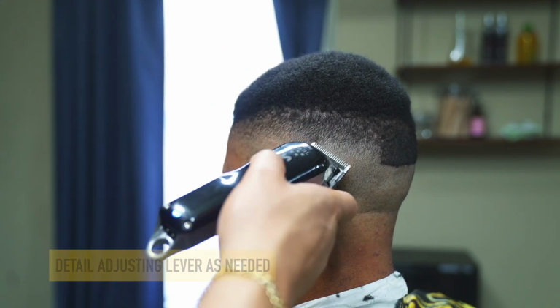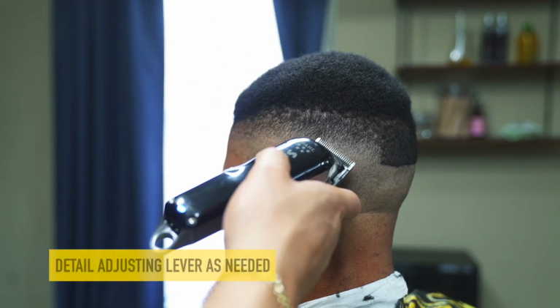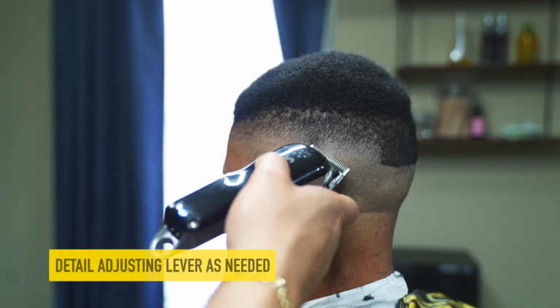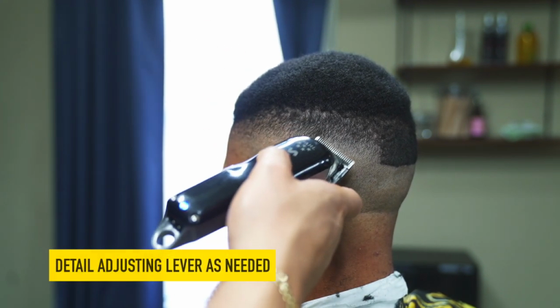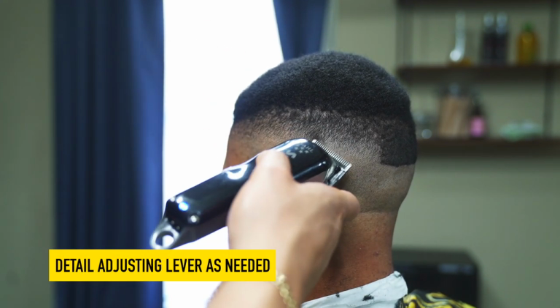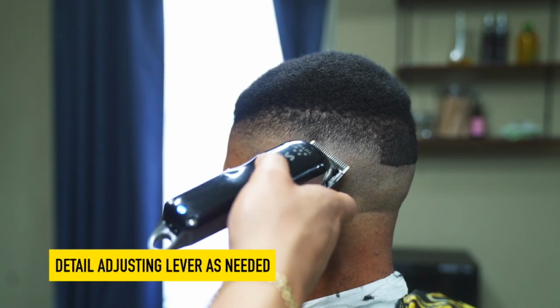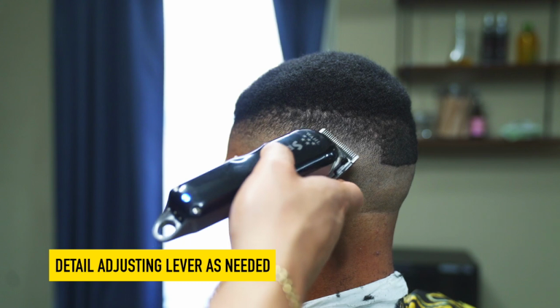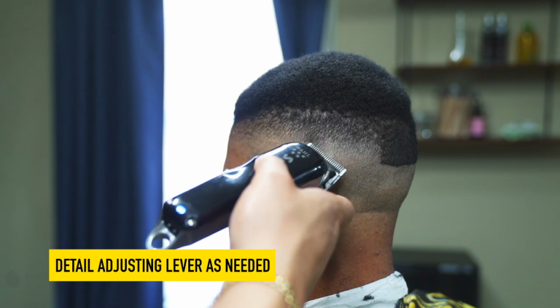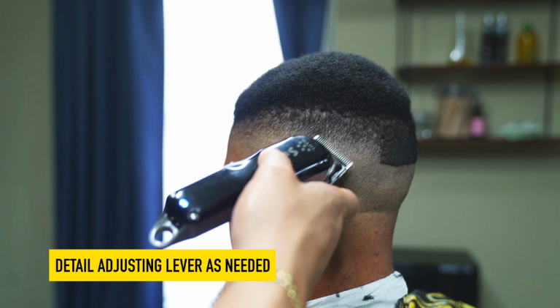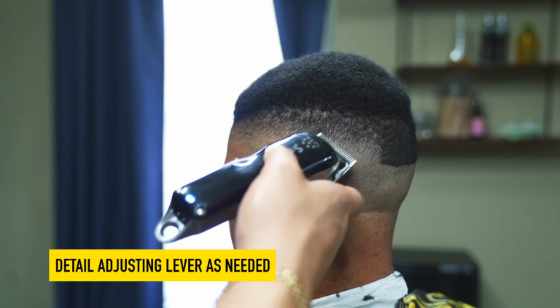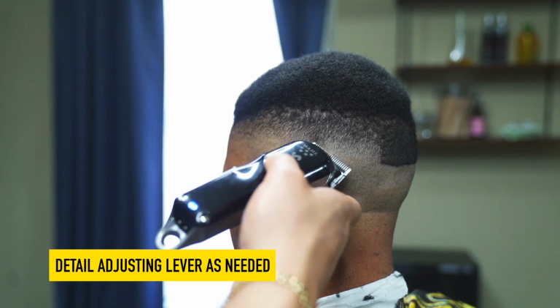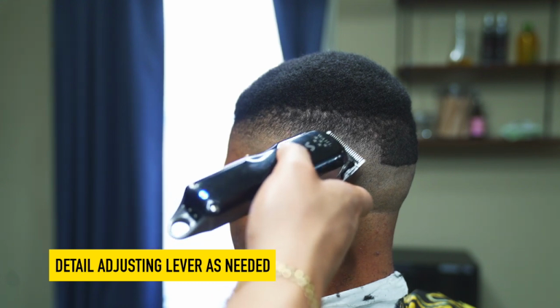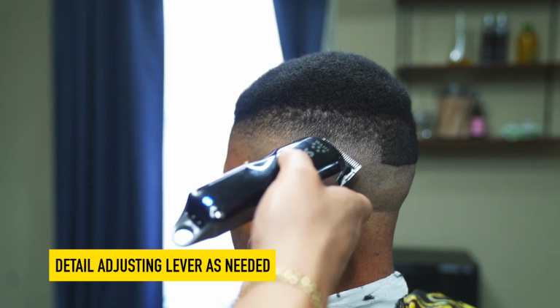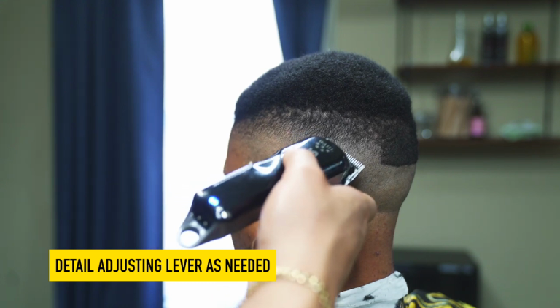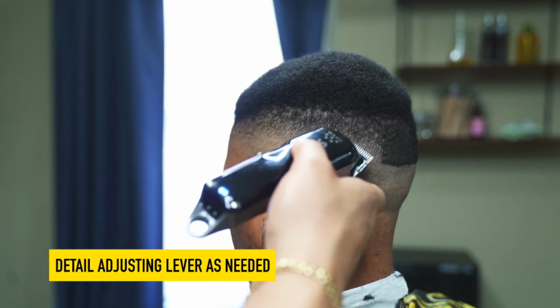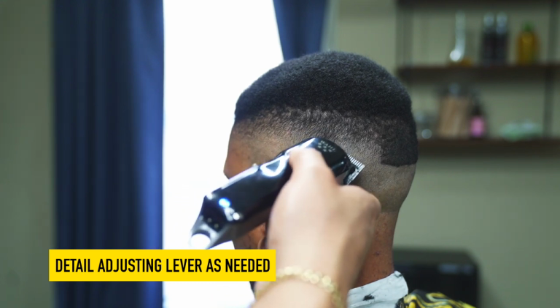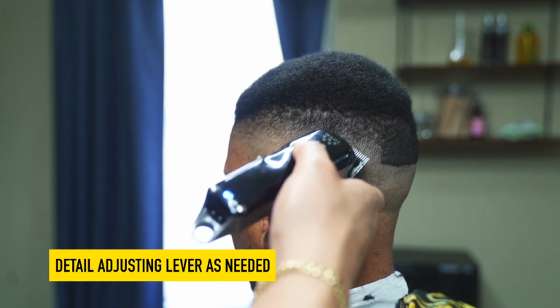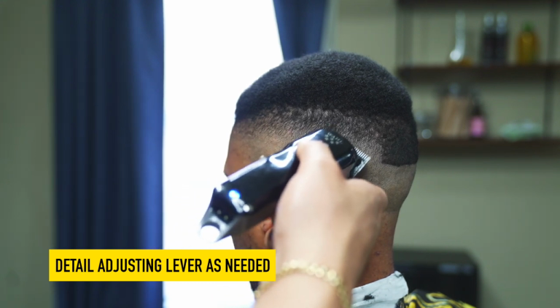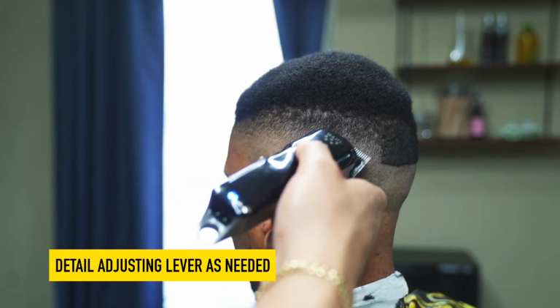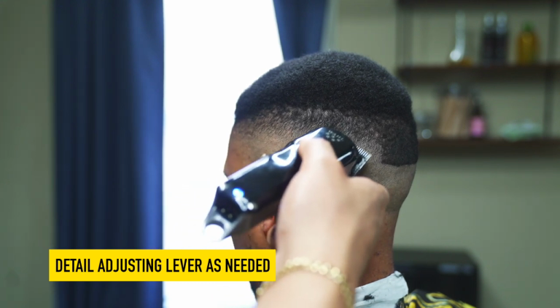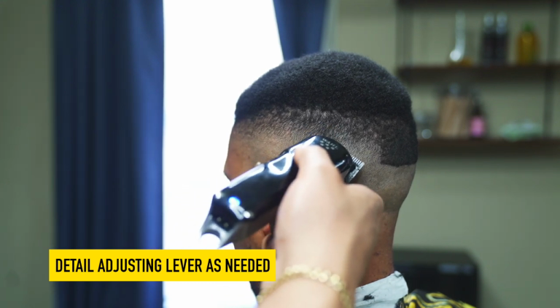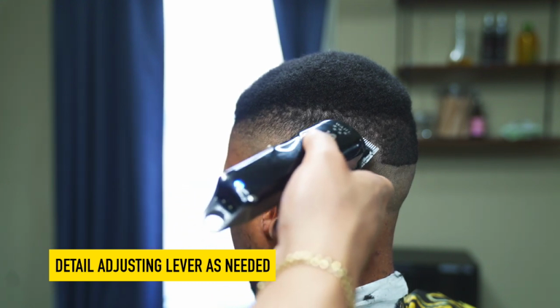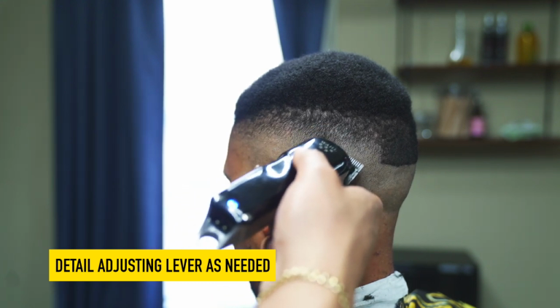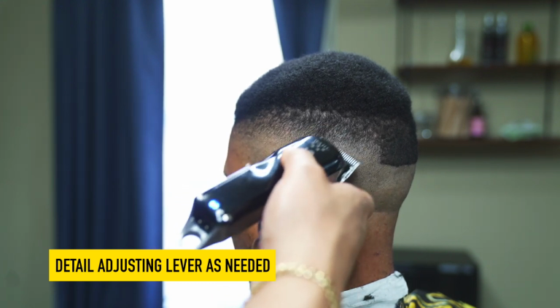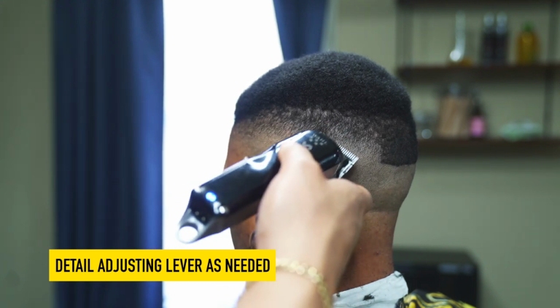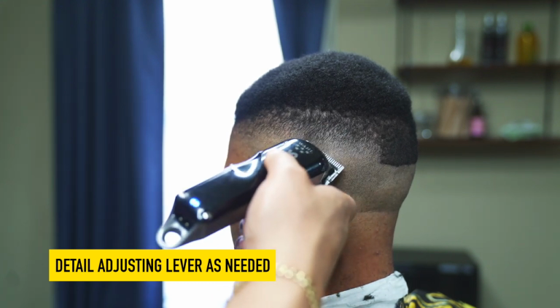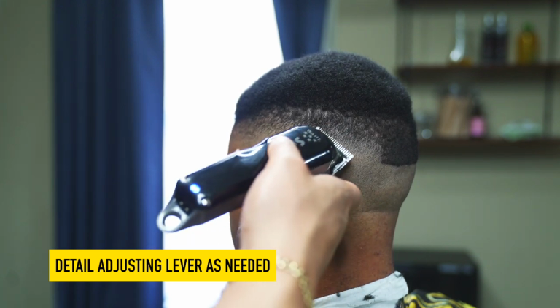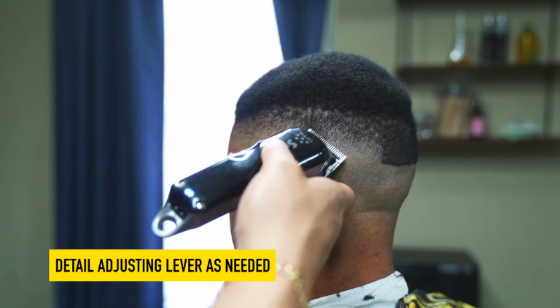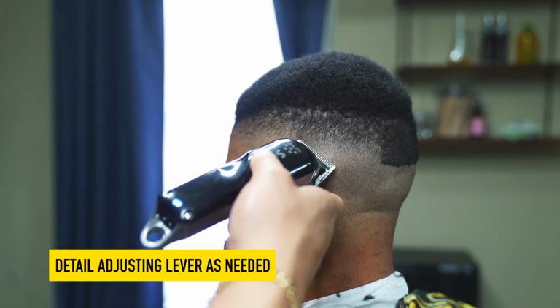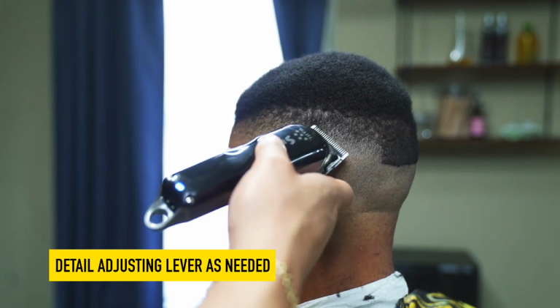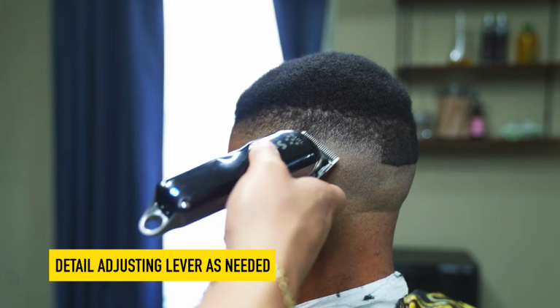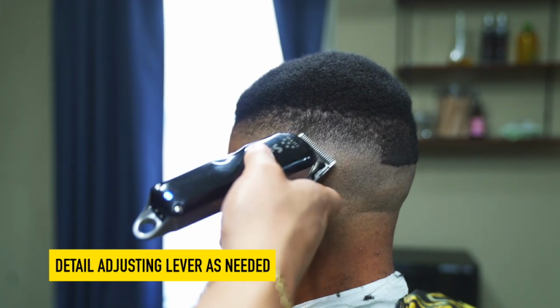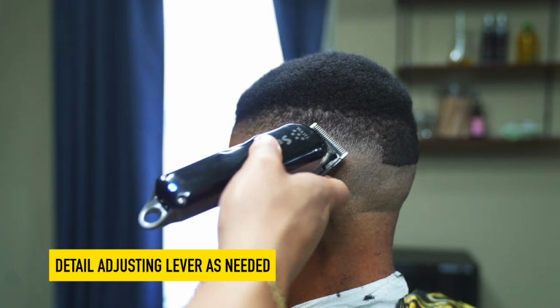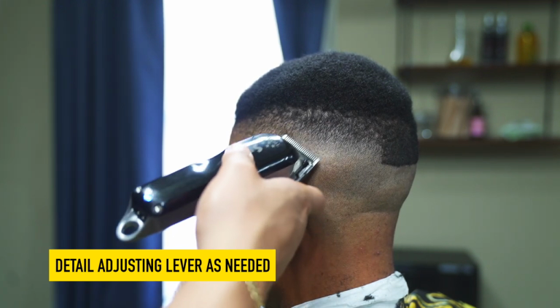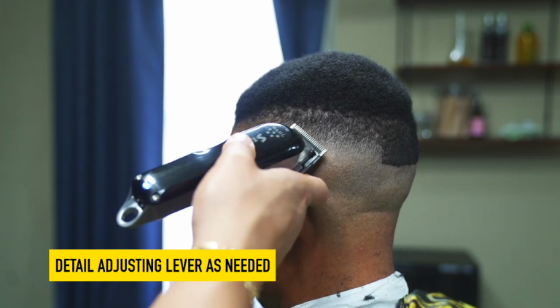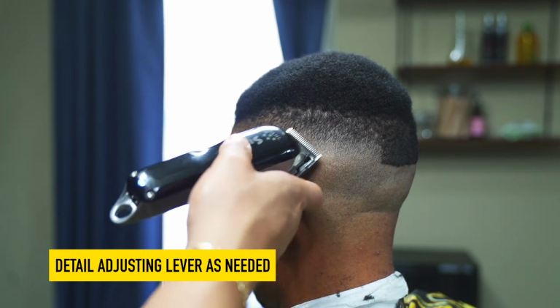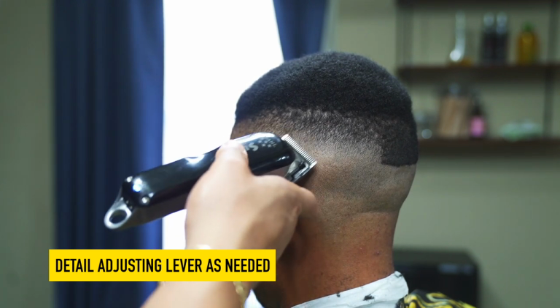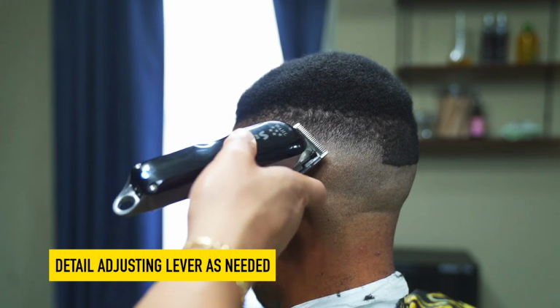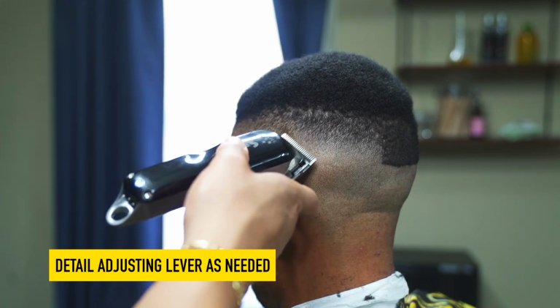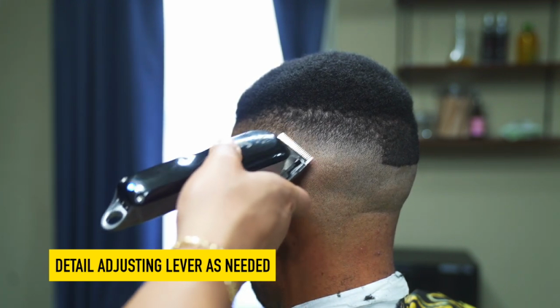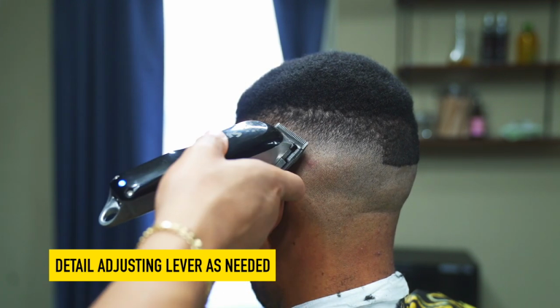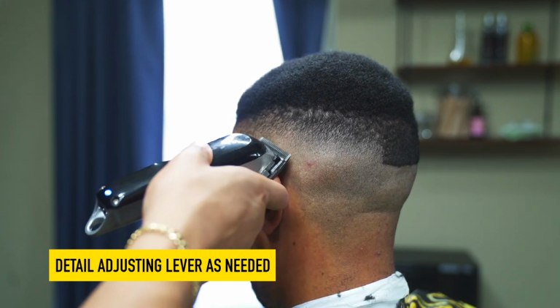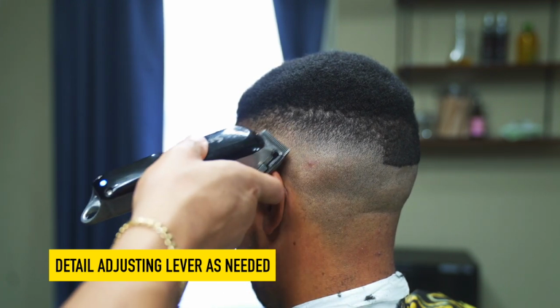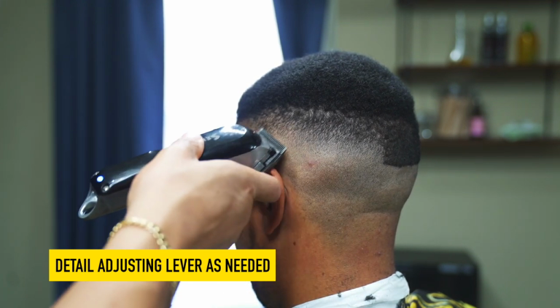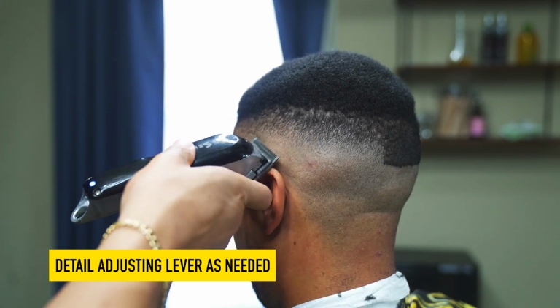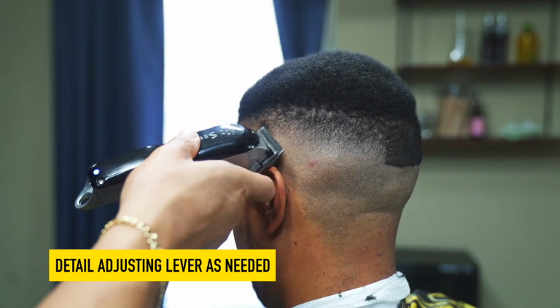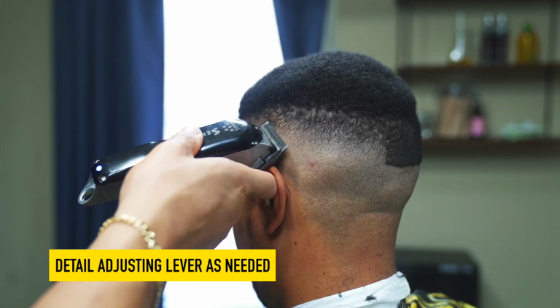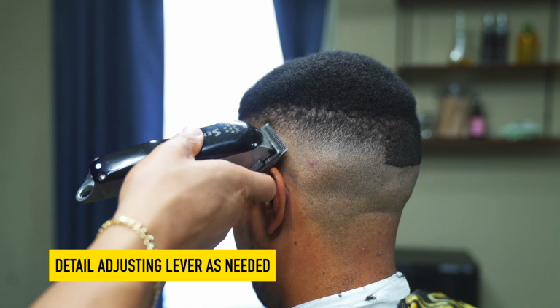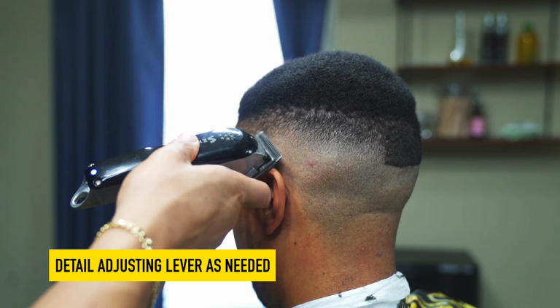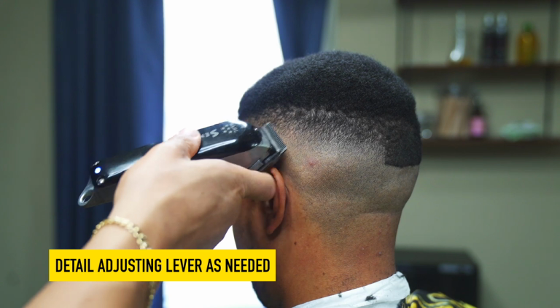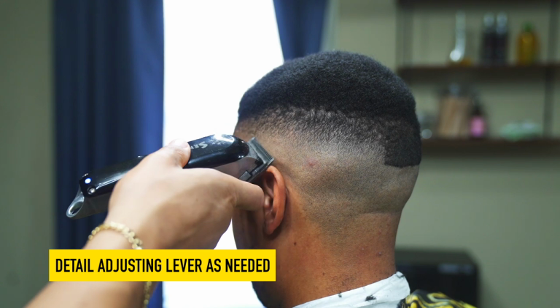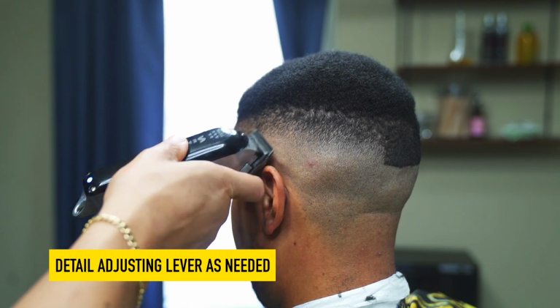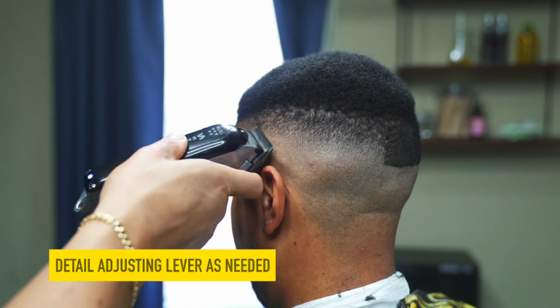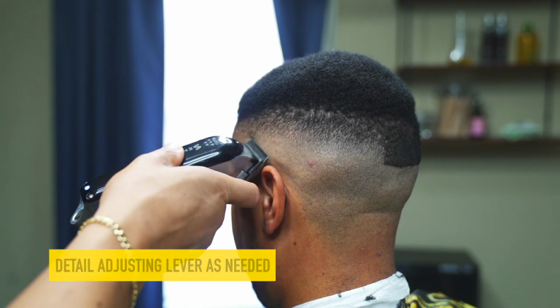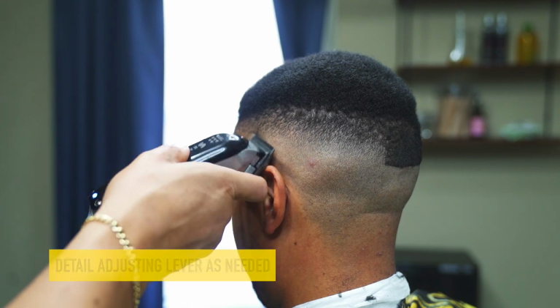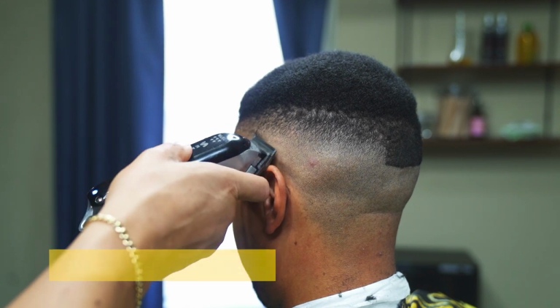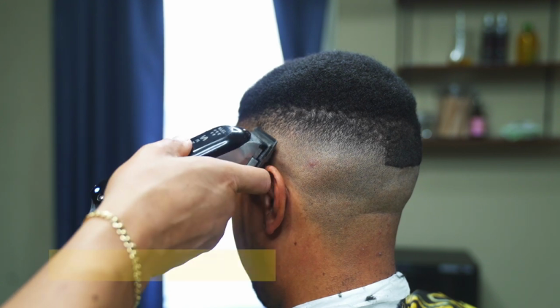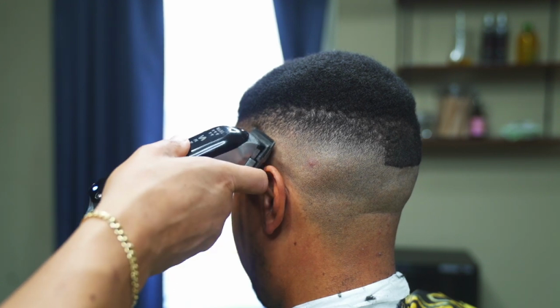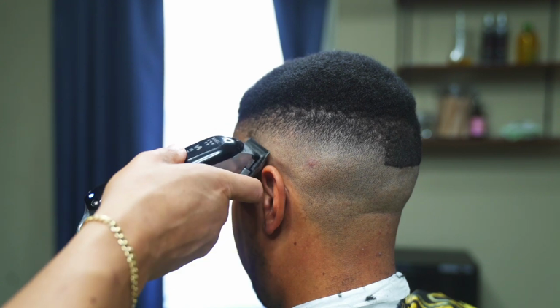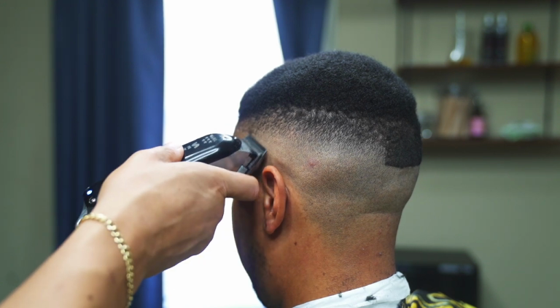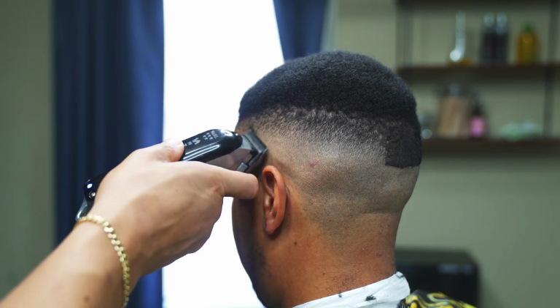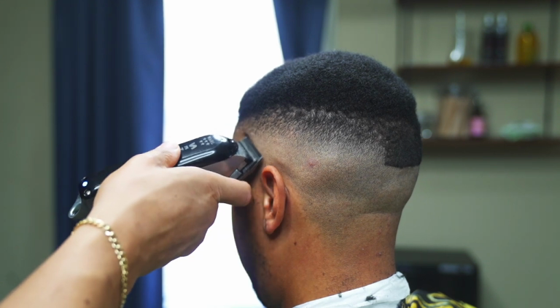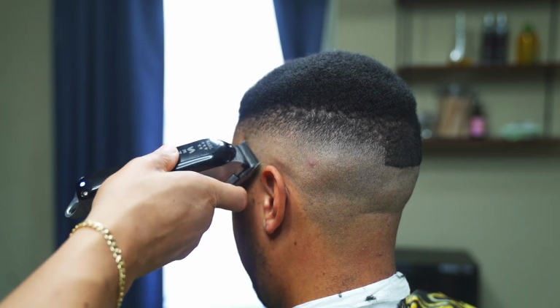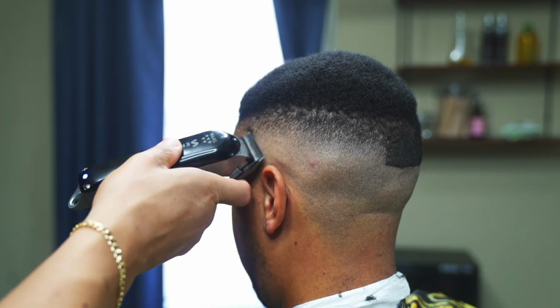Next, start with the lever open and begin to detail any leftover dark spots that you see. Open and close the lever as needed.